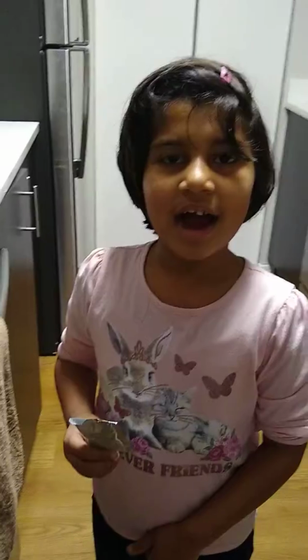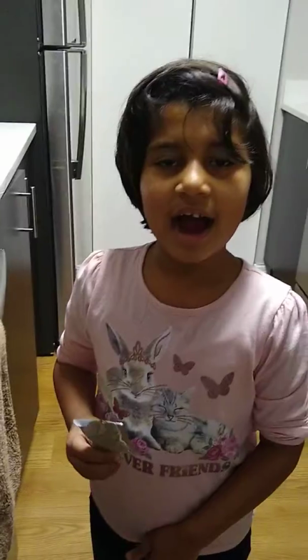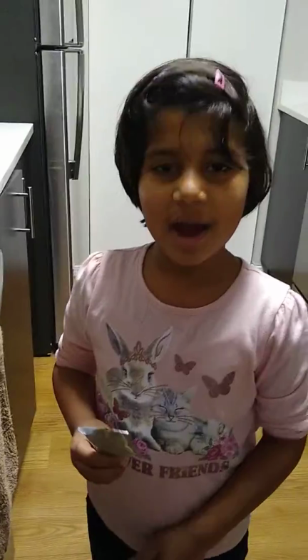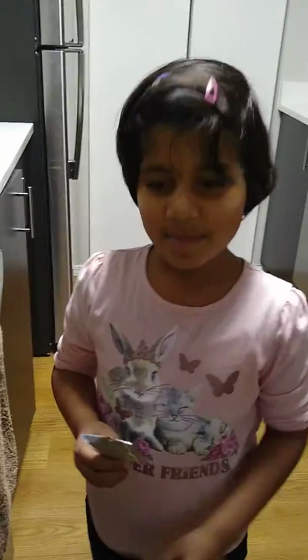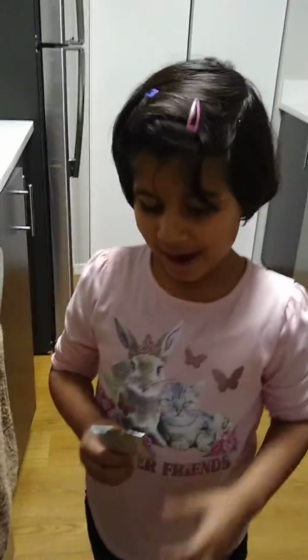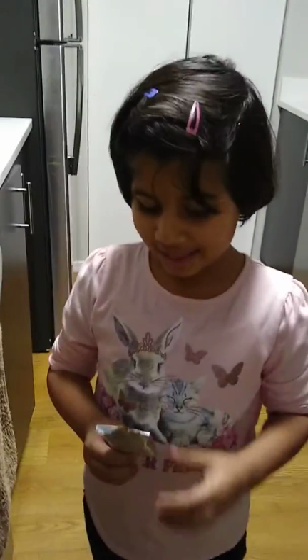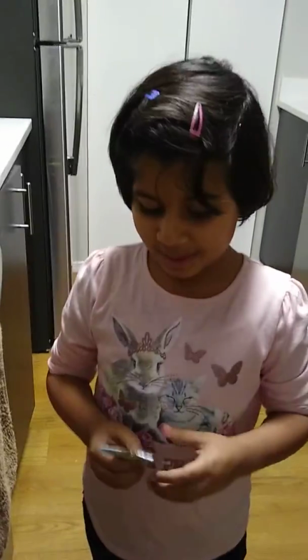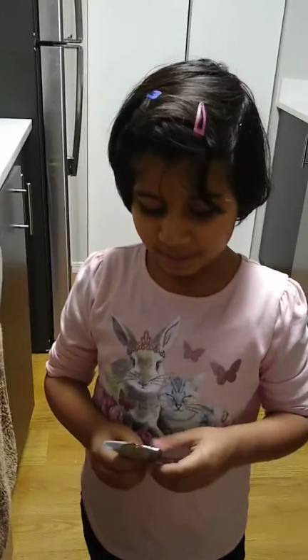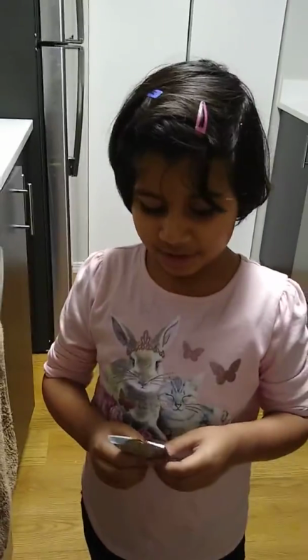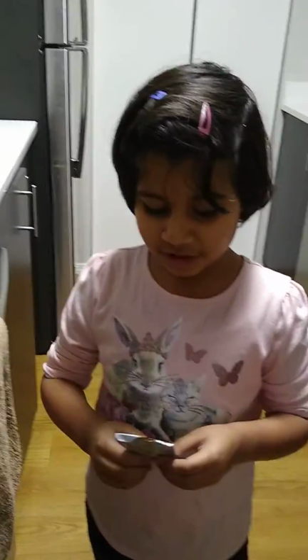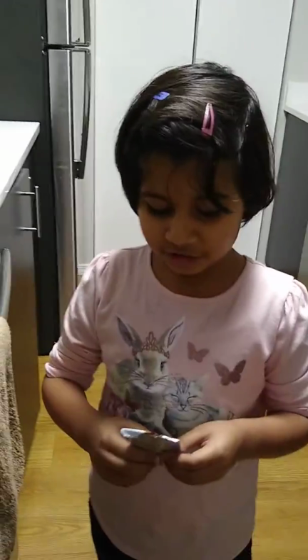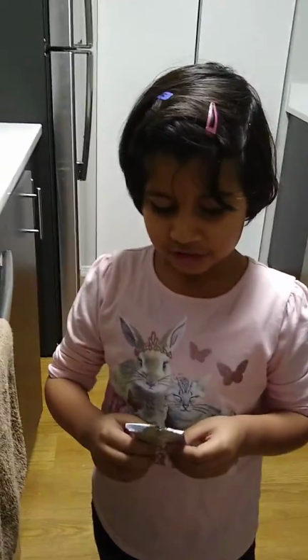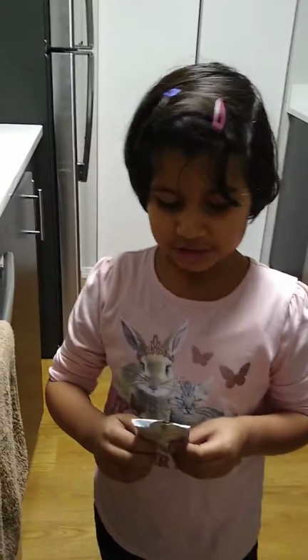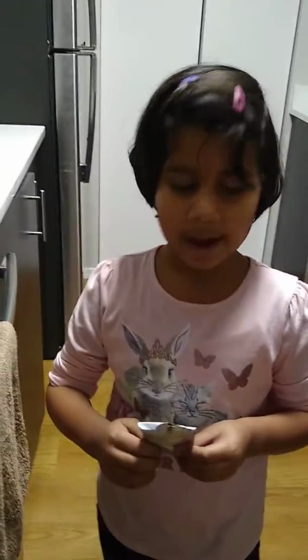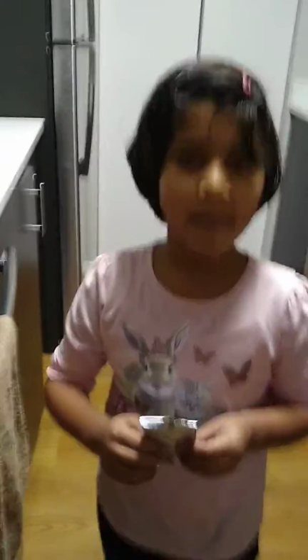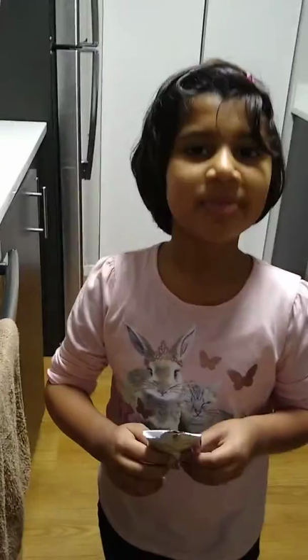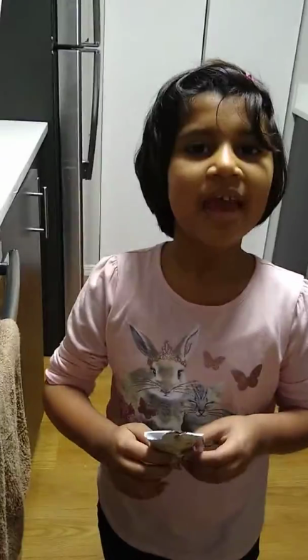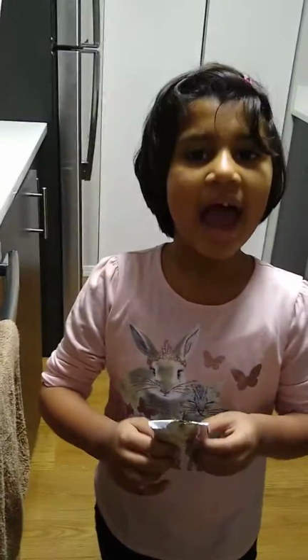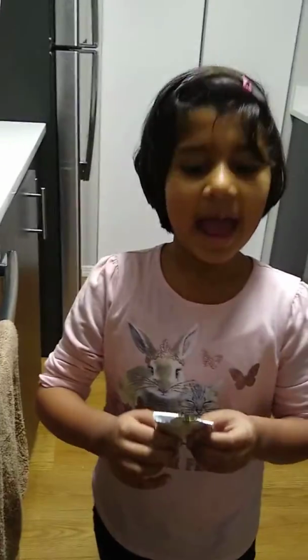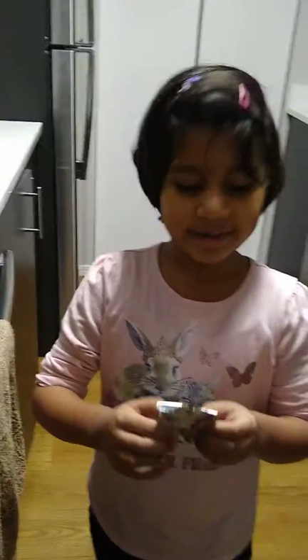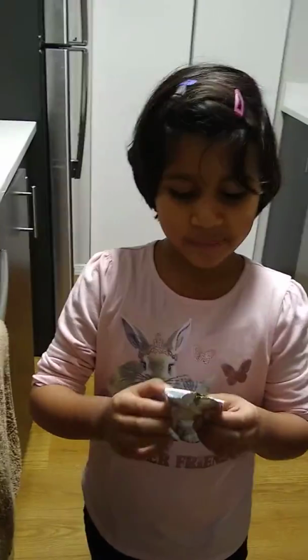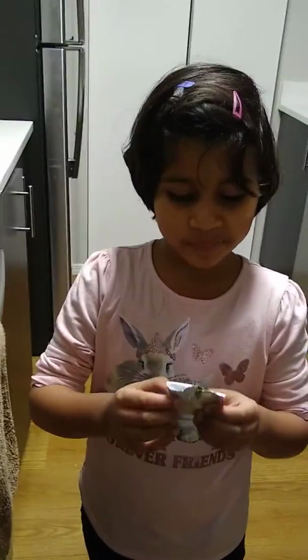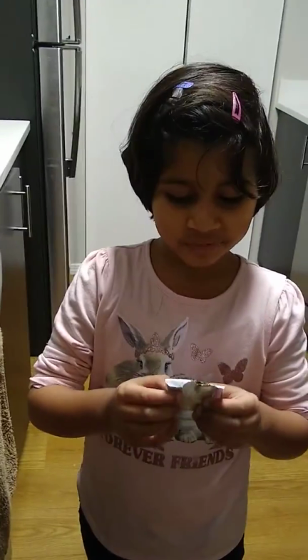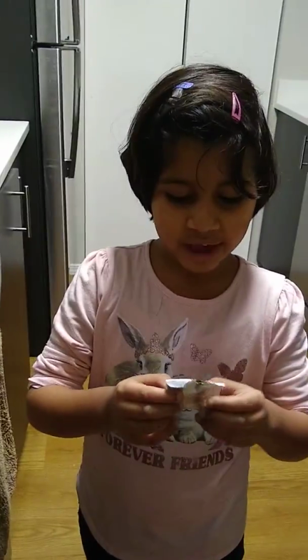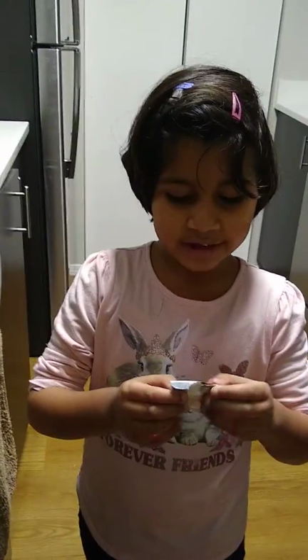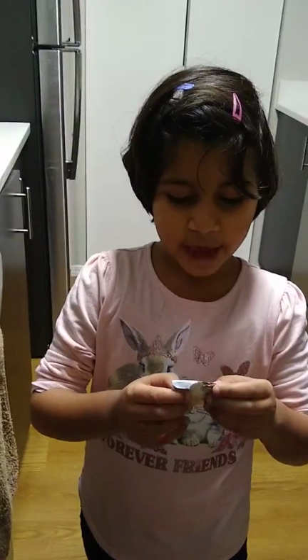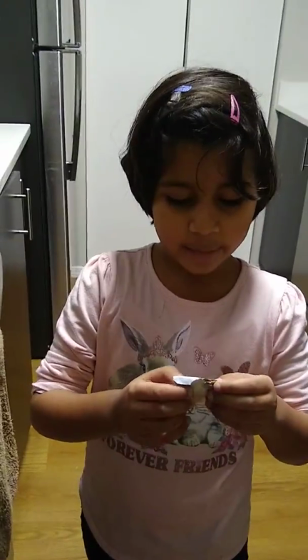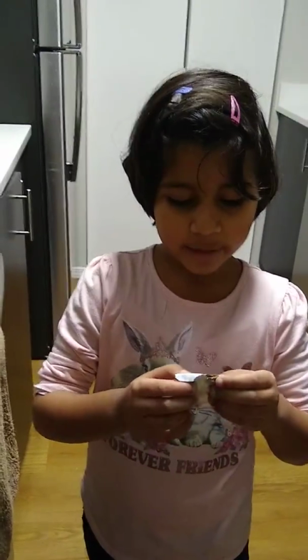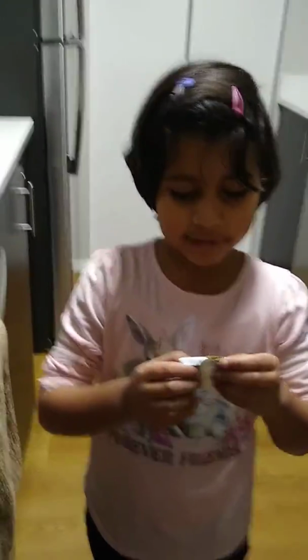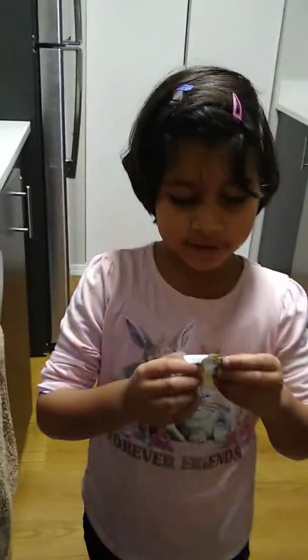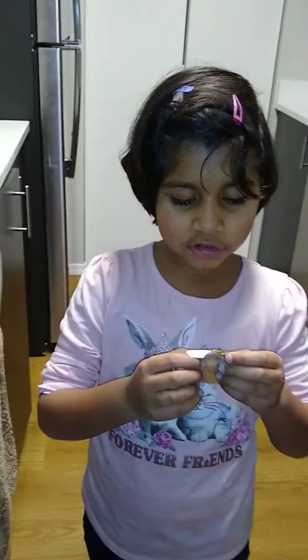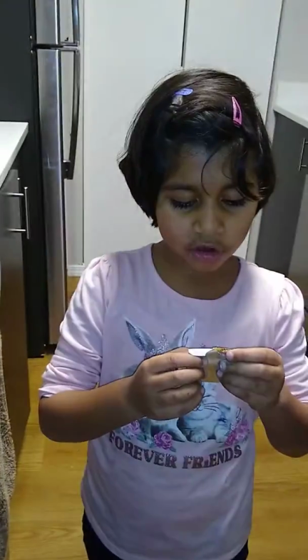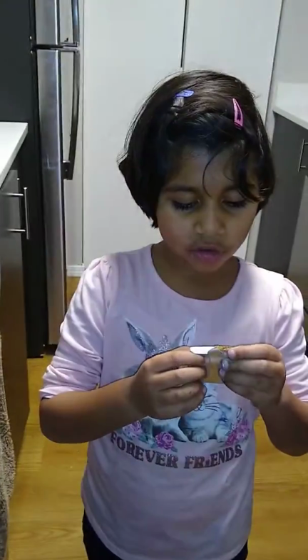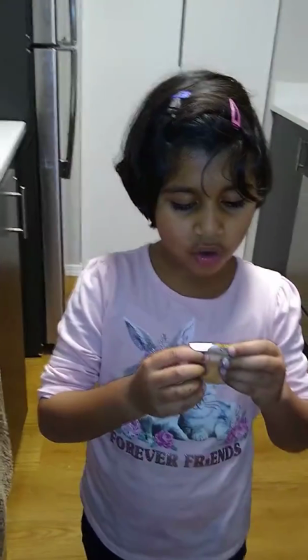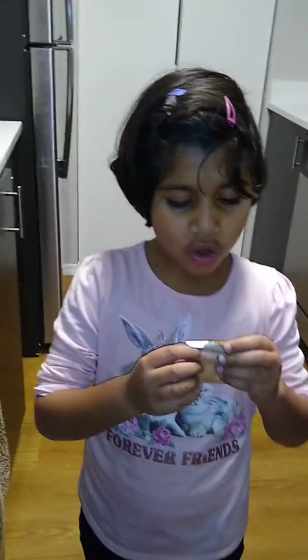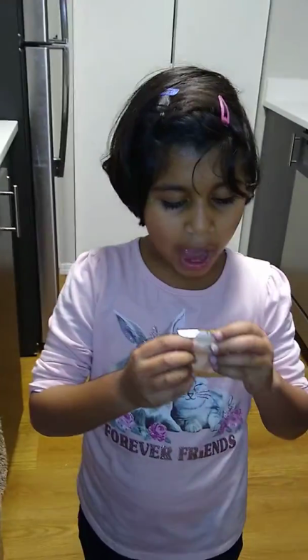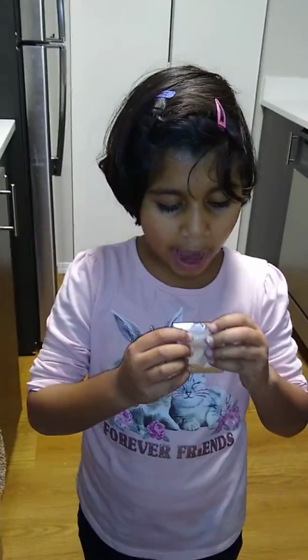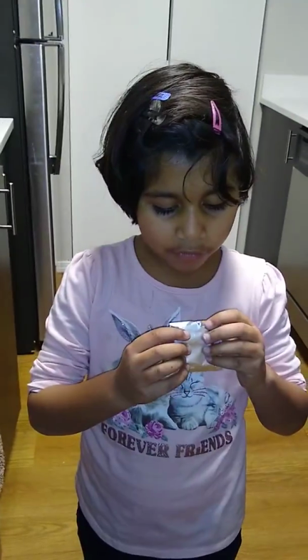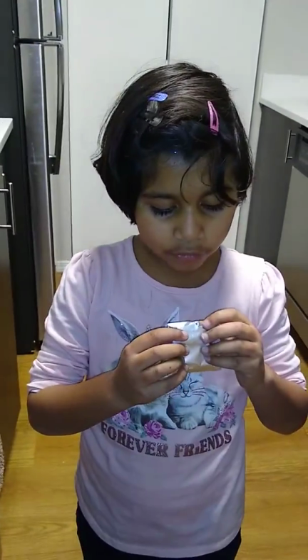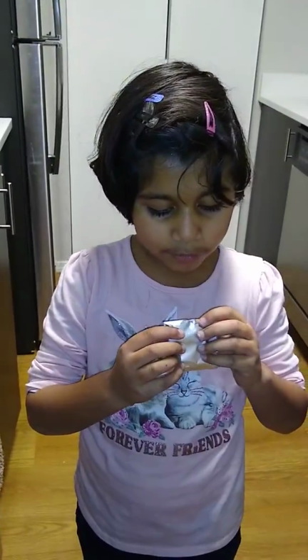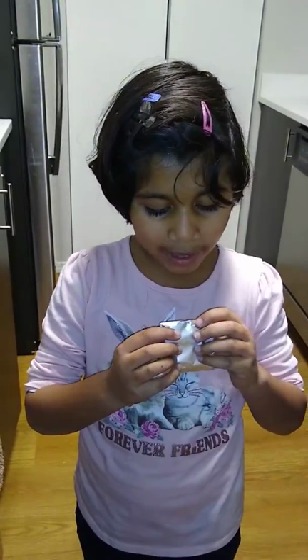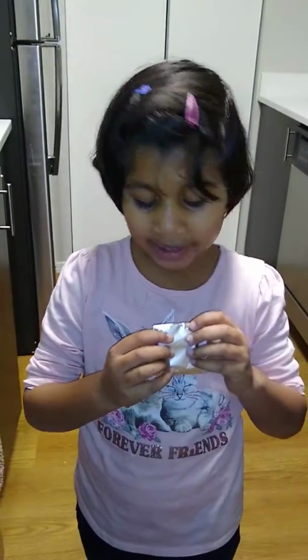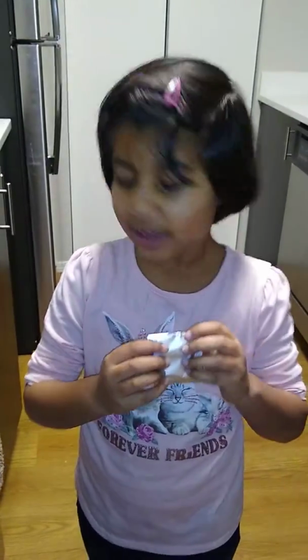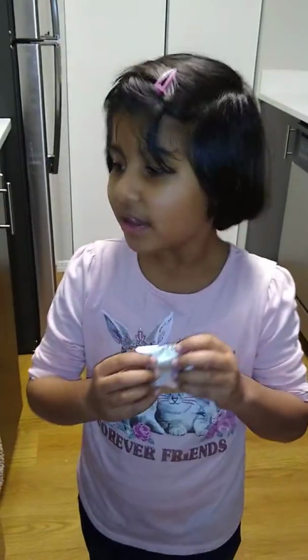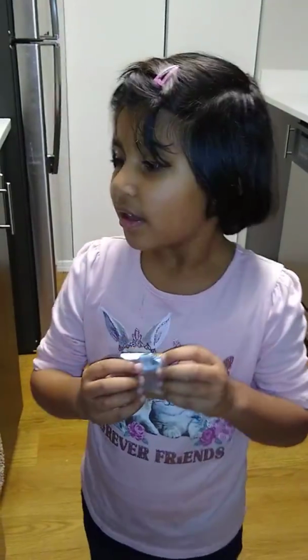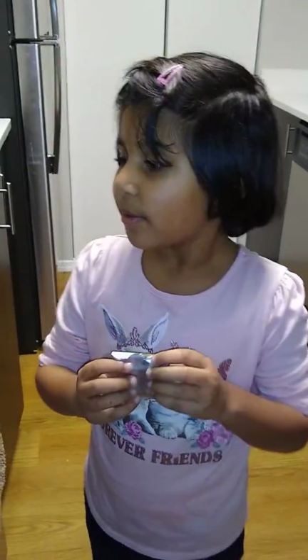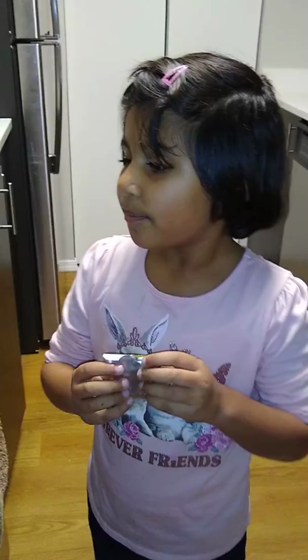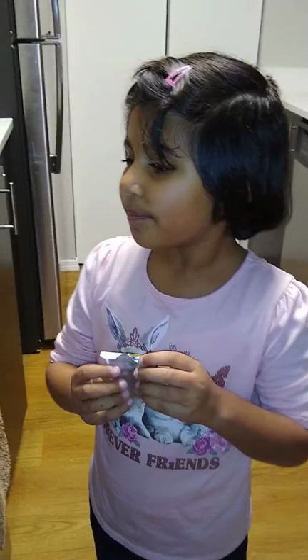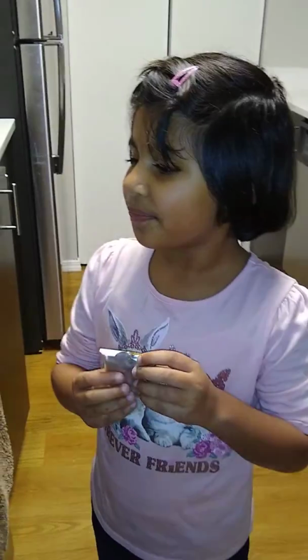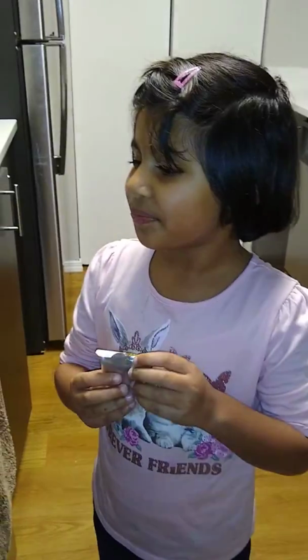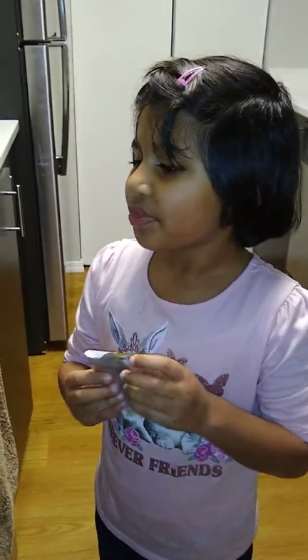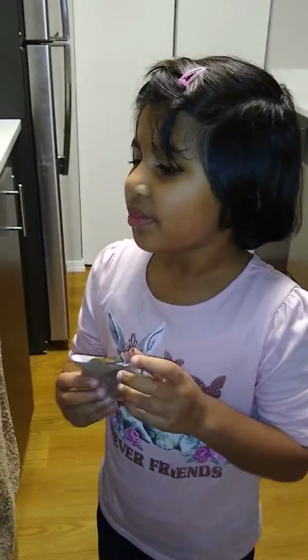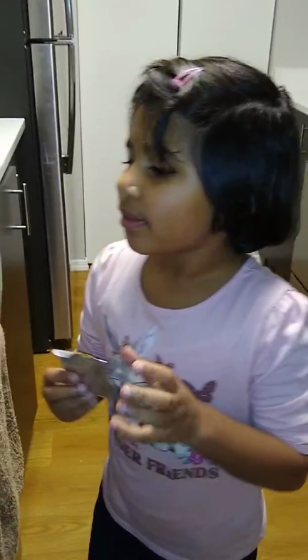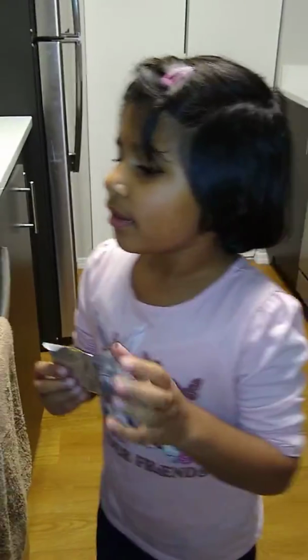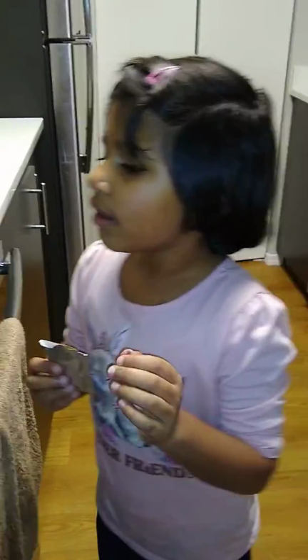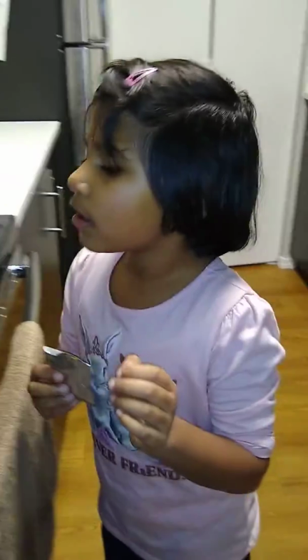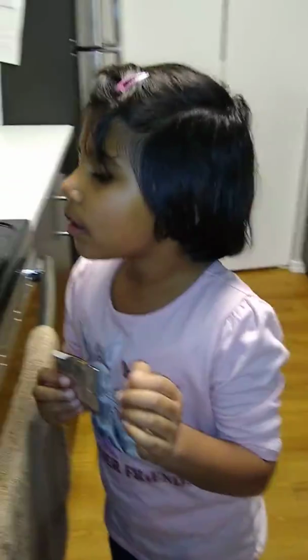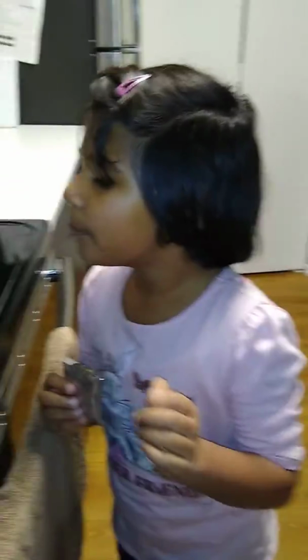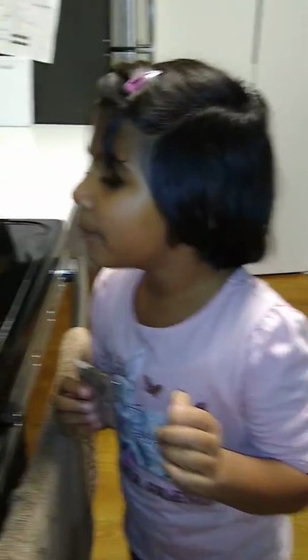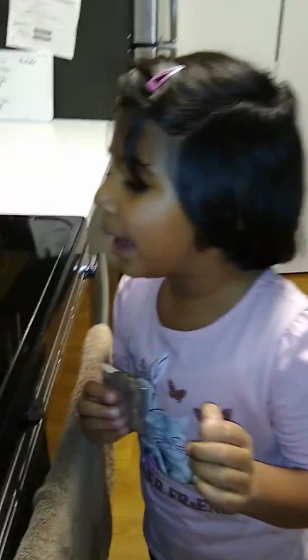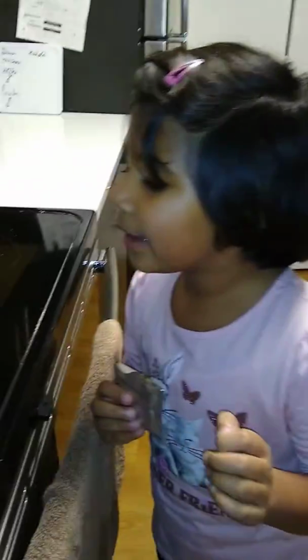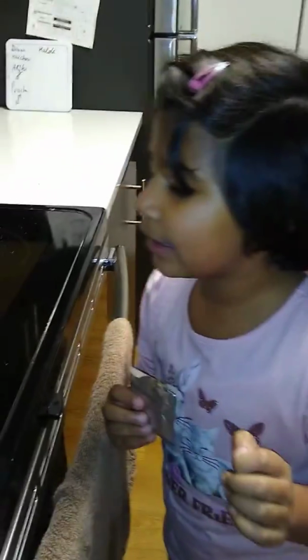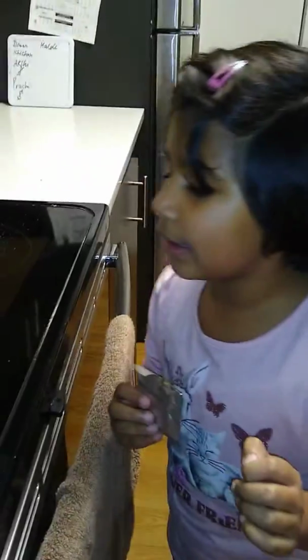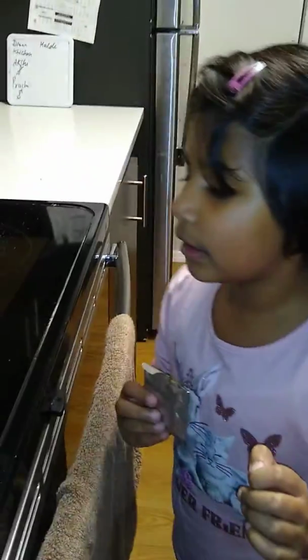Hi, my name is Hoshika and I'm going to show you how to make Maggi.